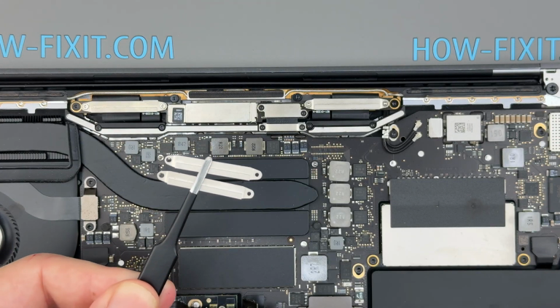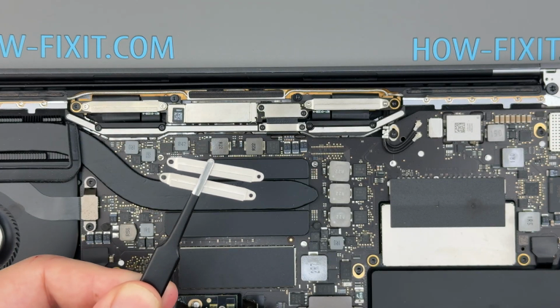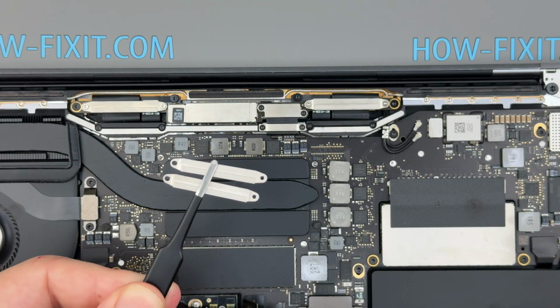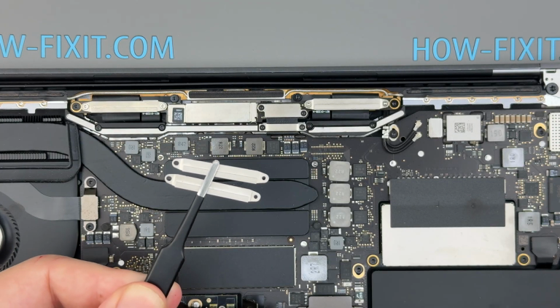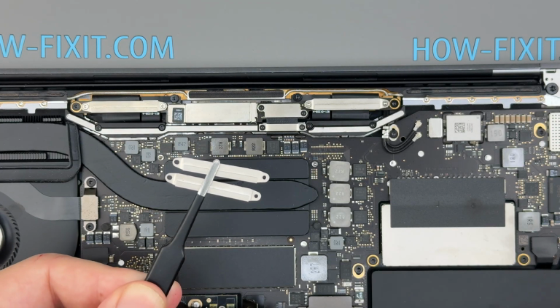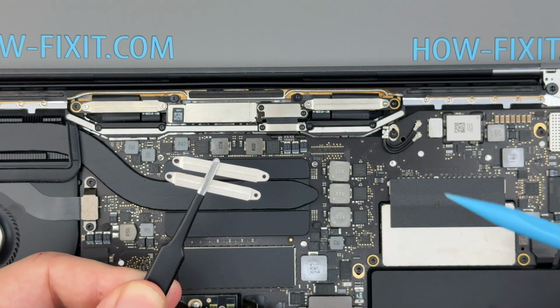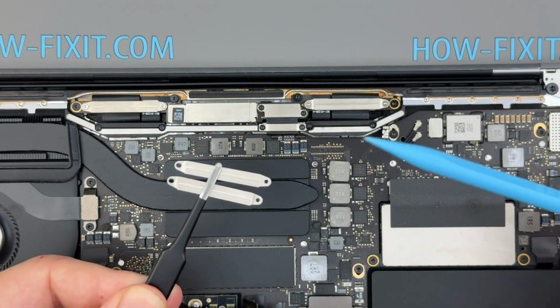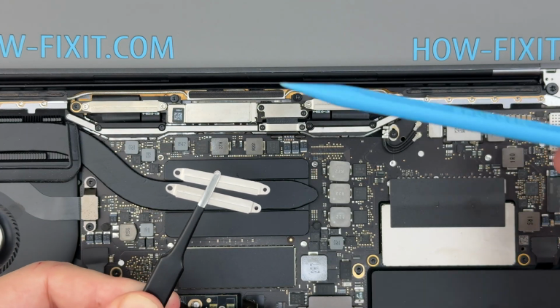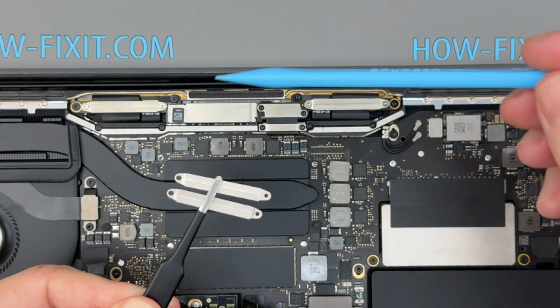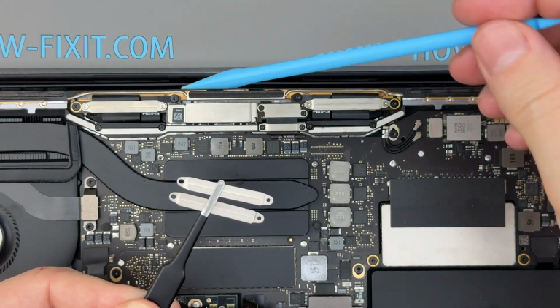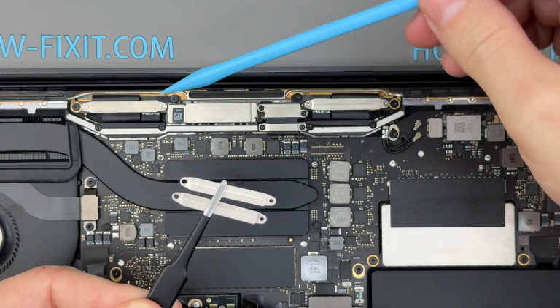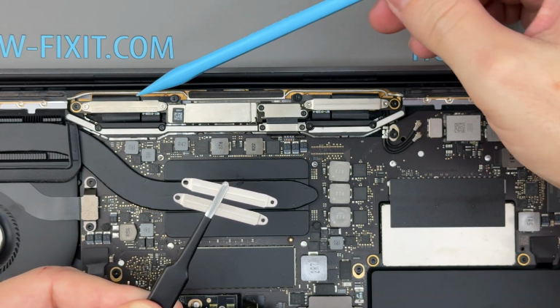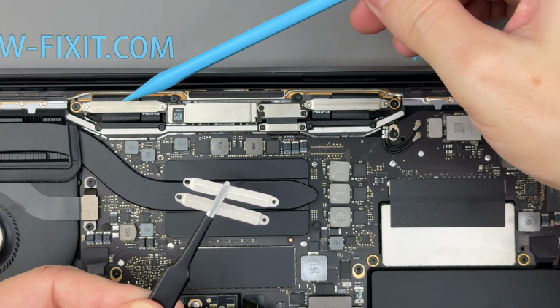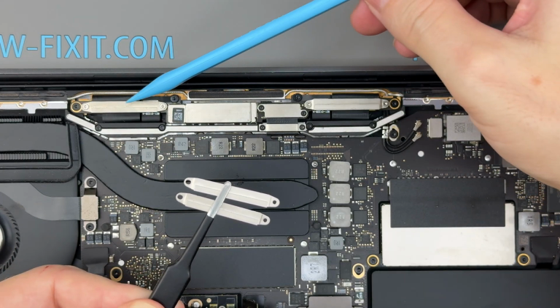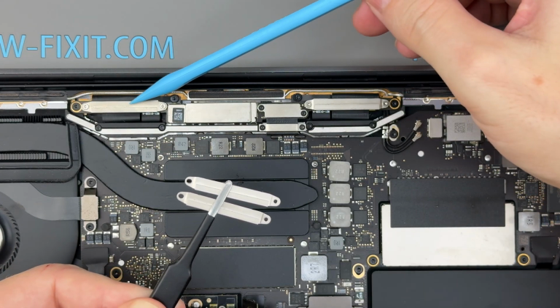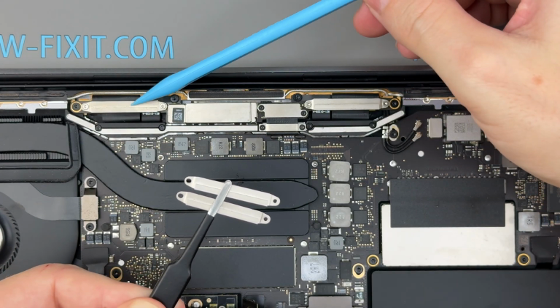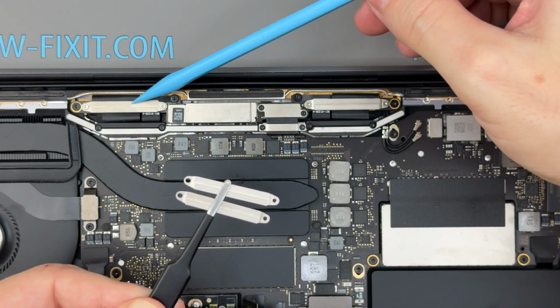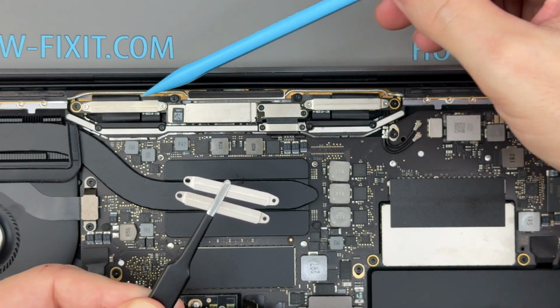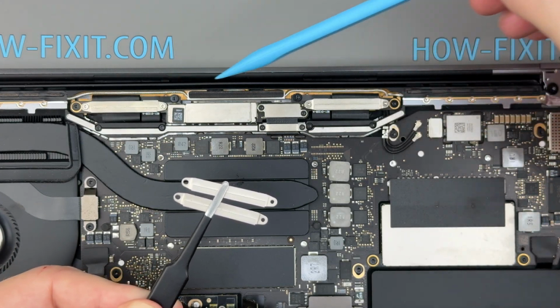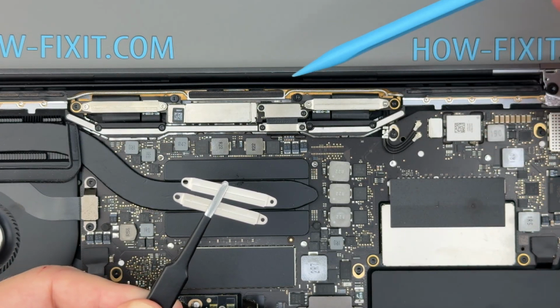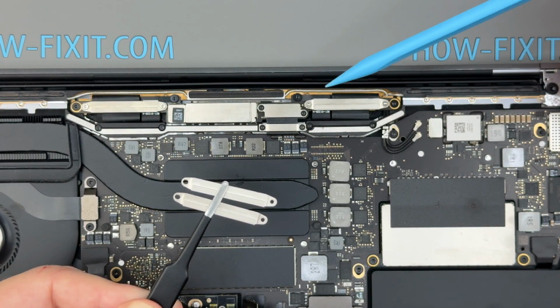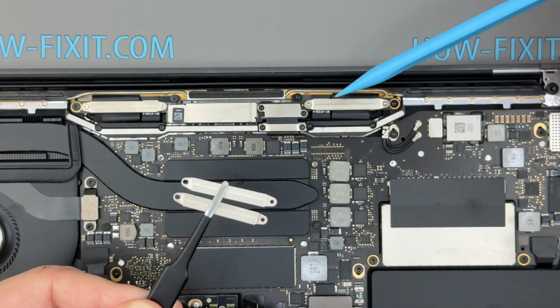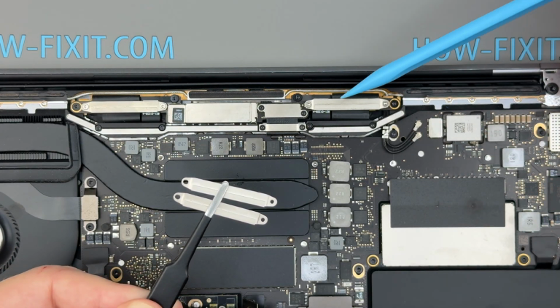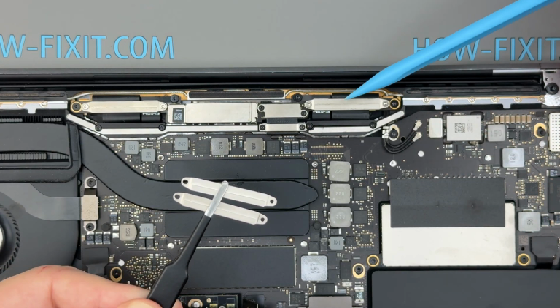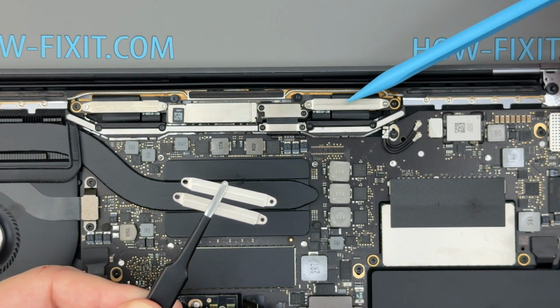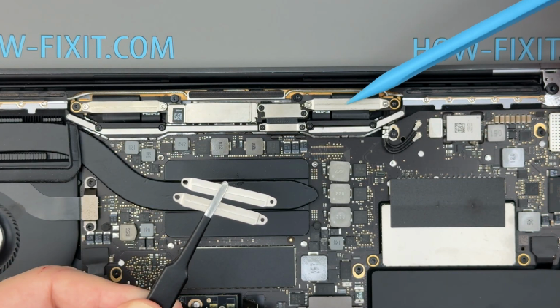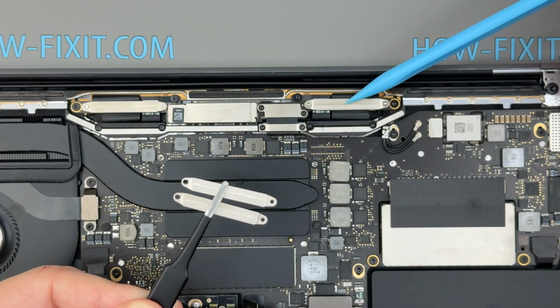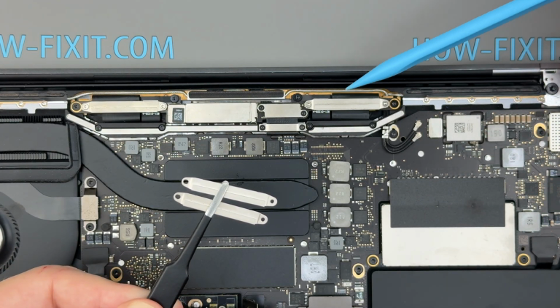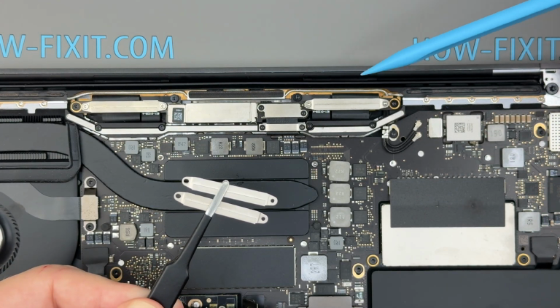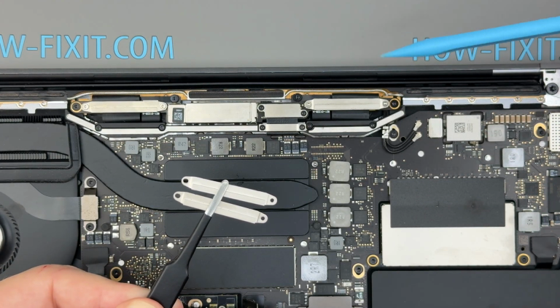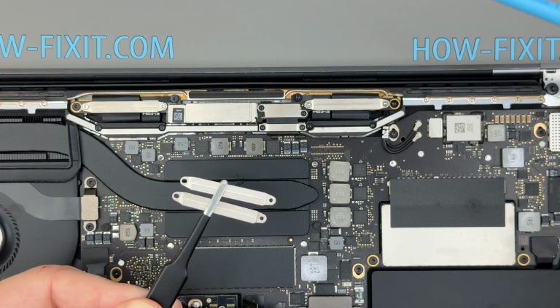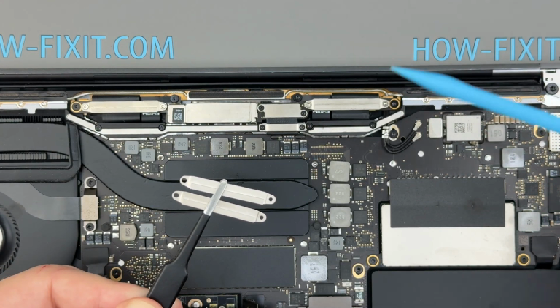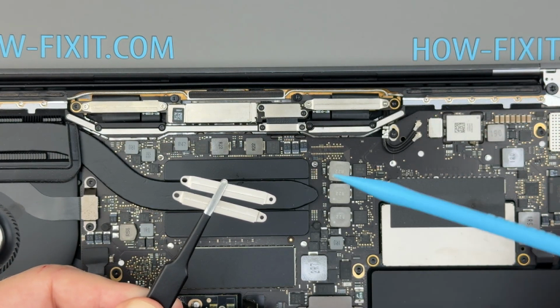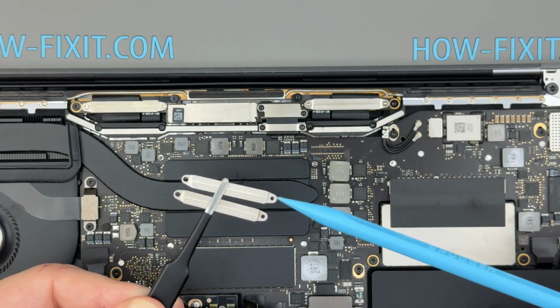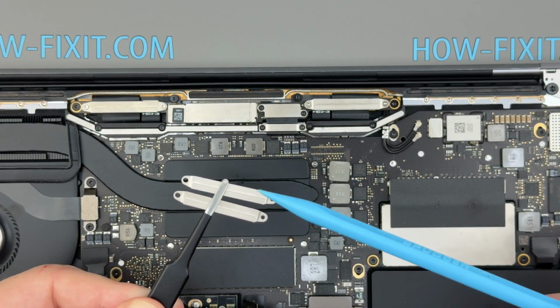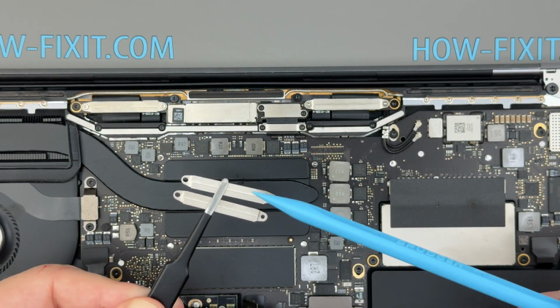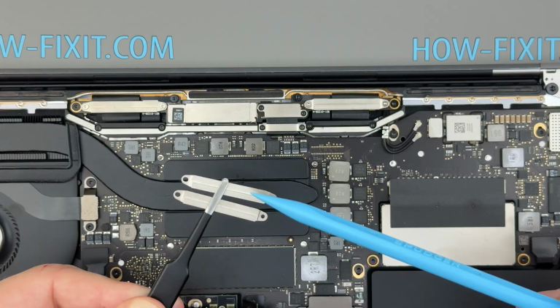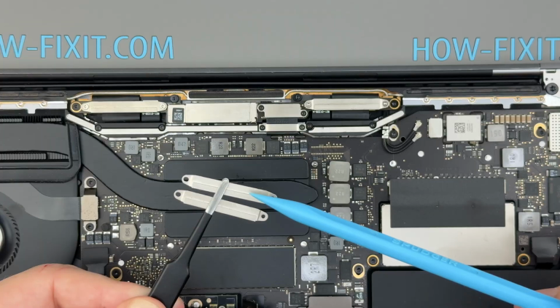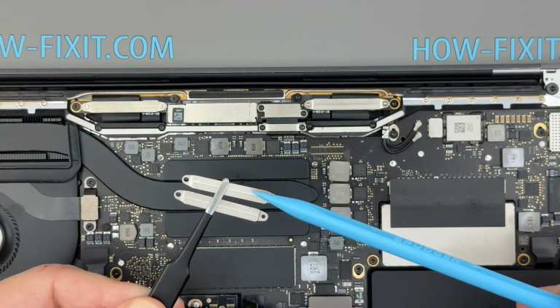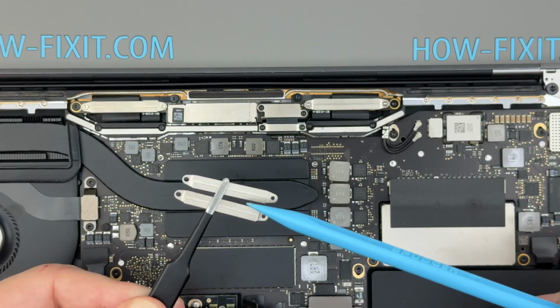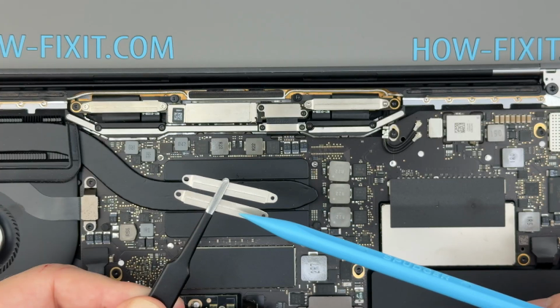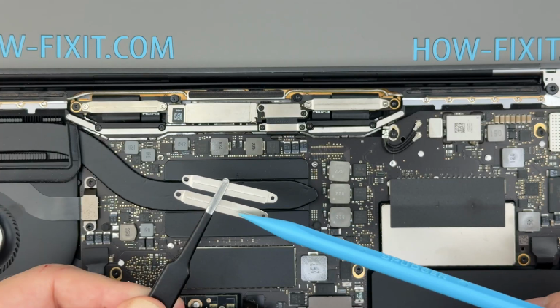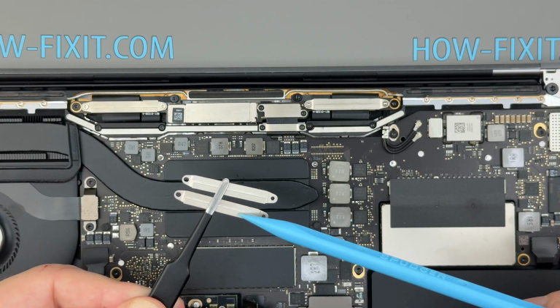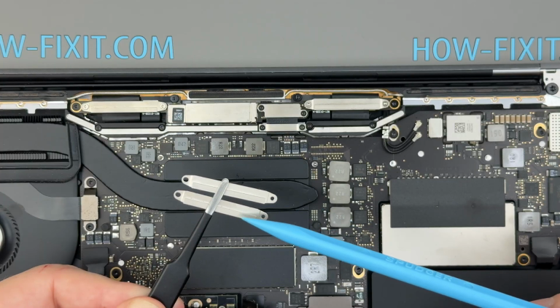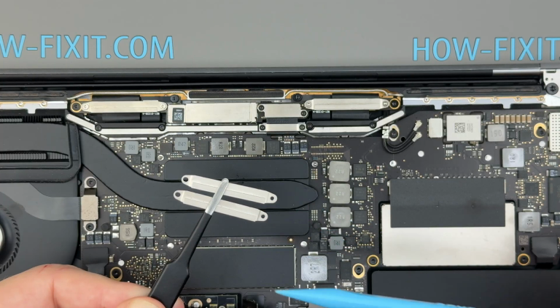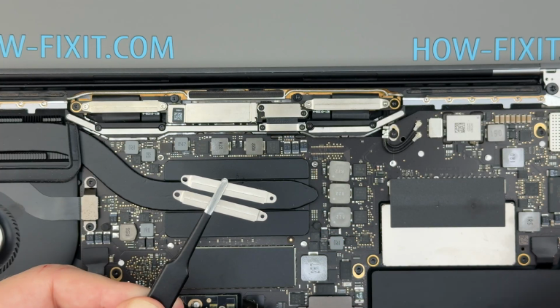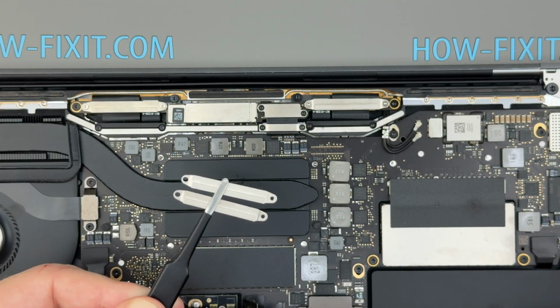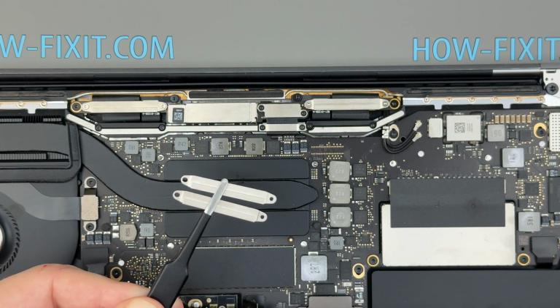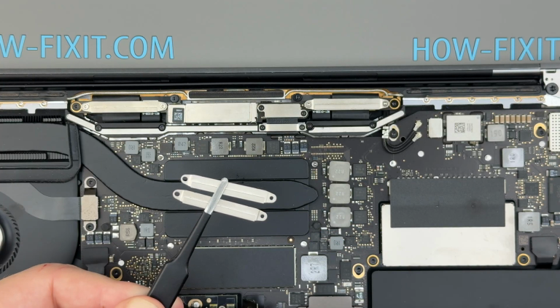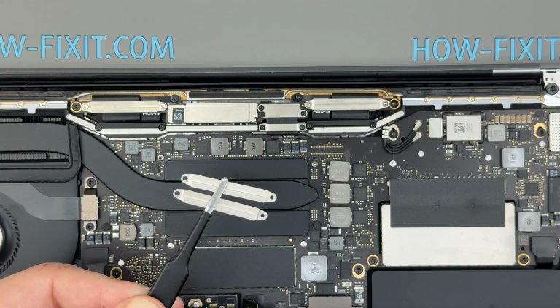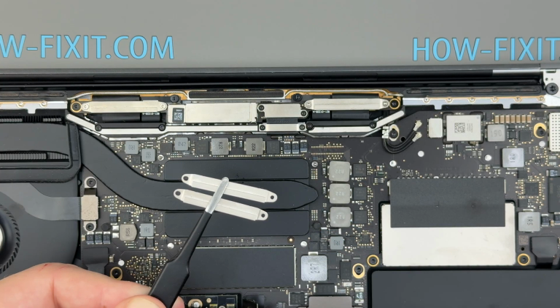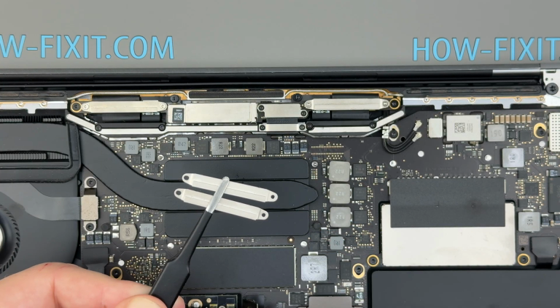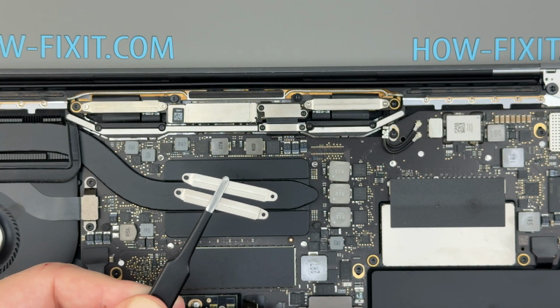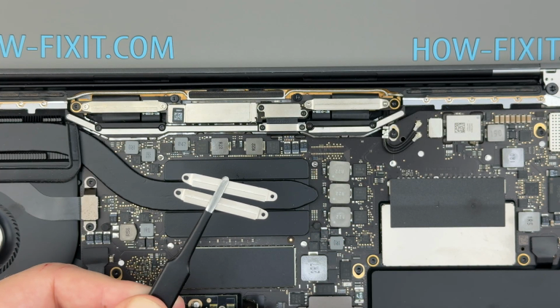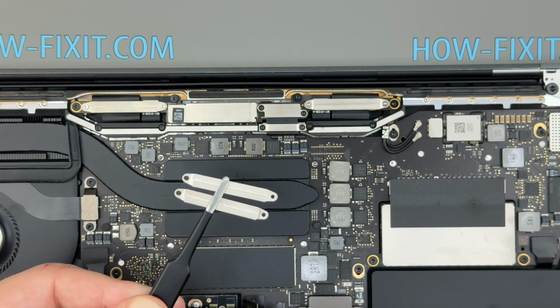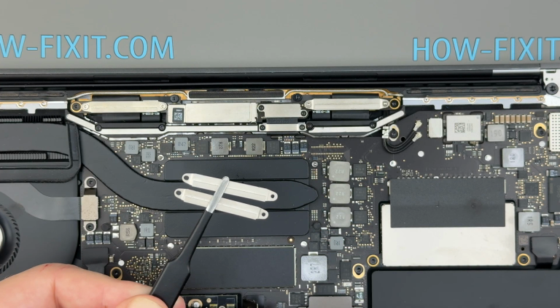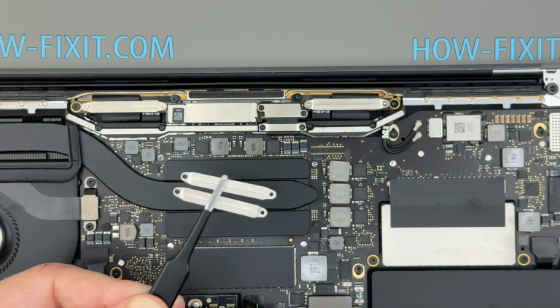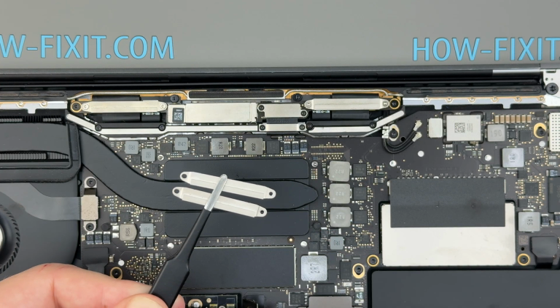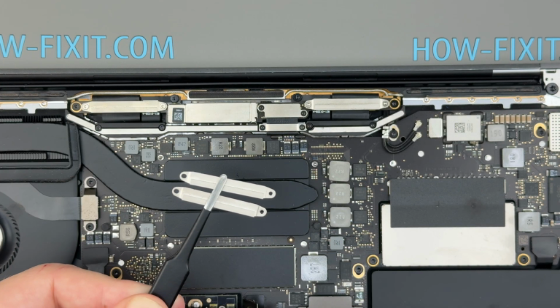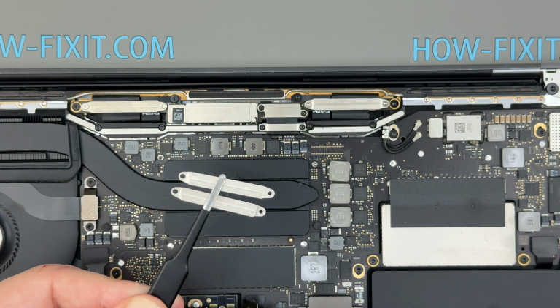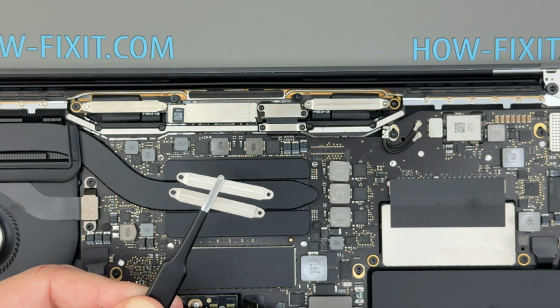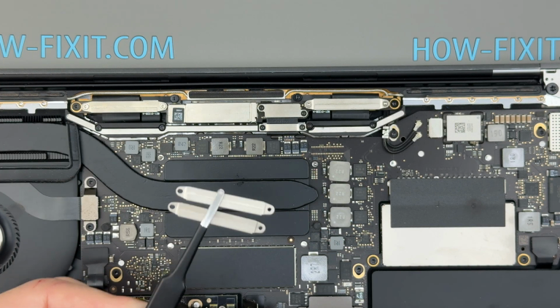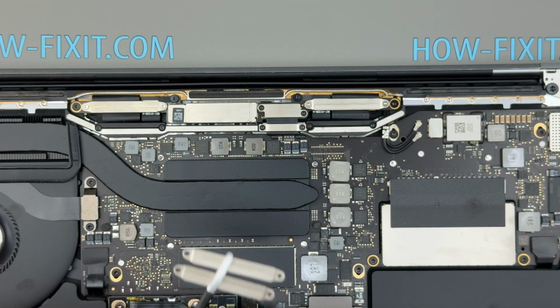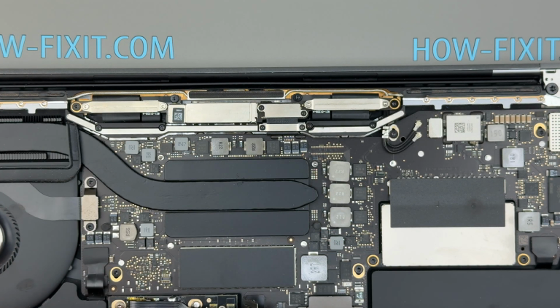My replacement screen already had the metal brackets pre-installed. If yours doesn't, install the brackets at this step before continuing.